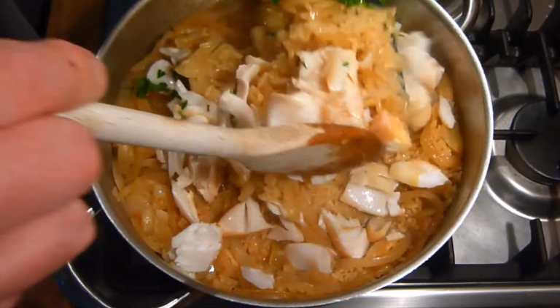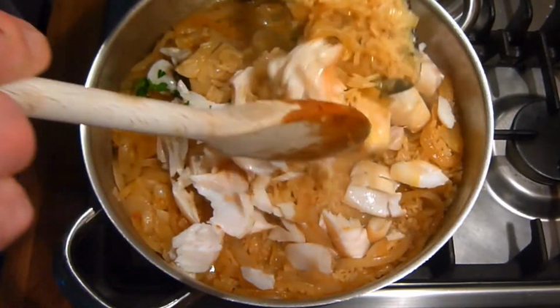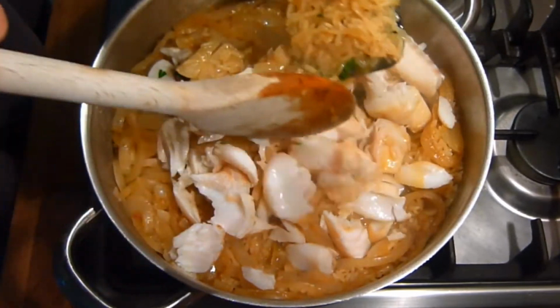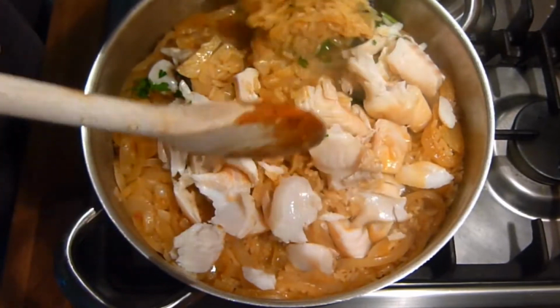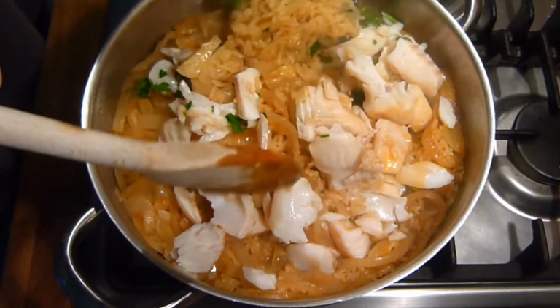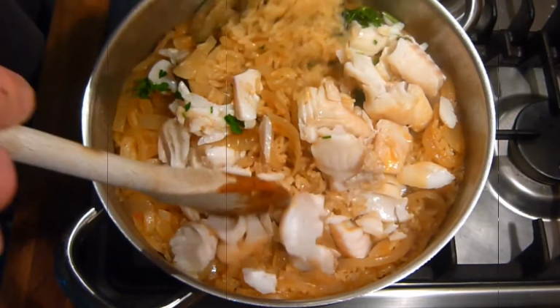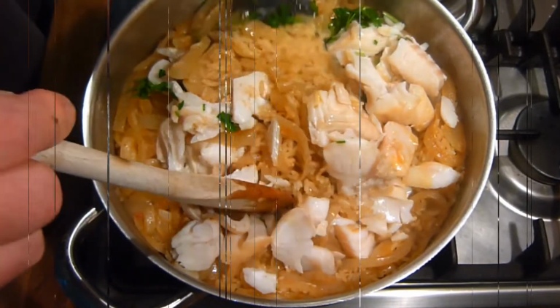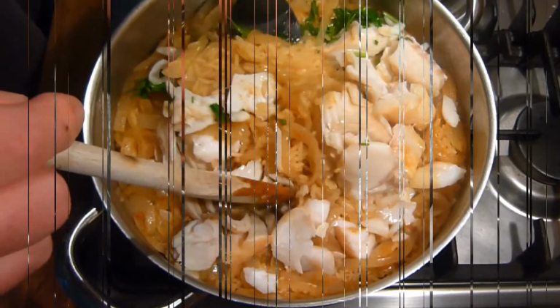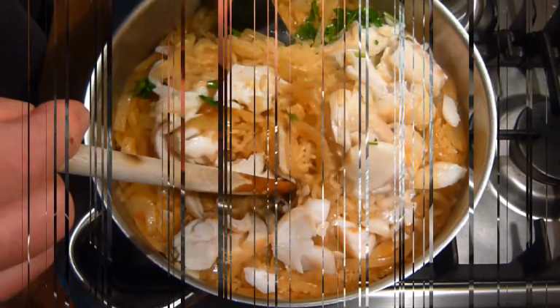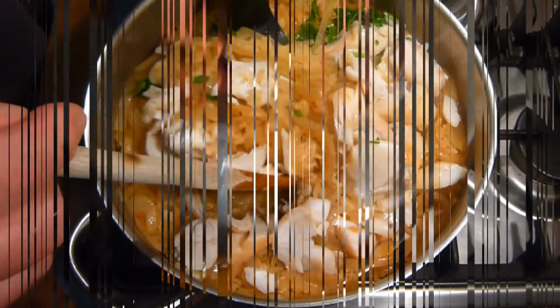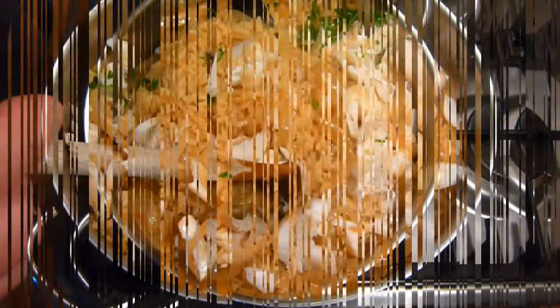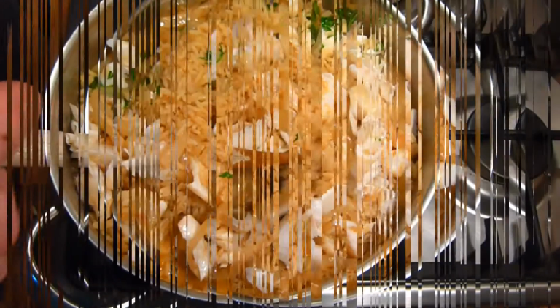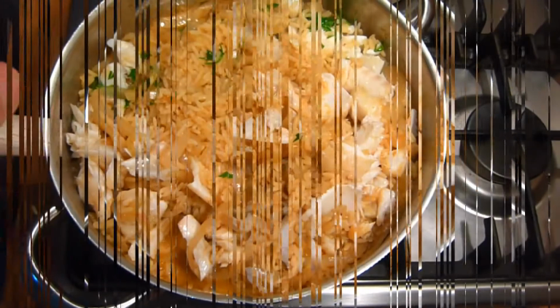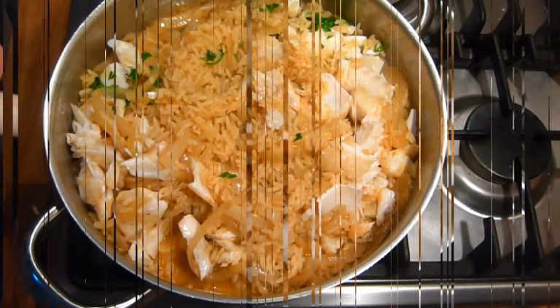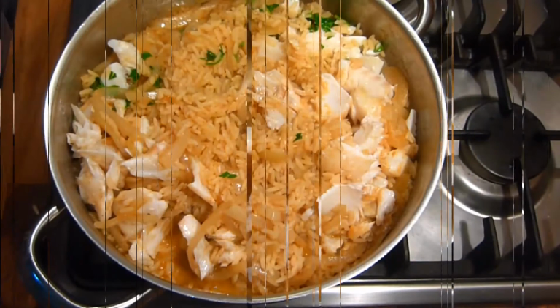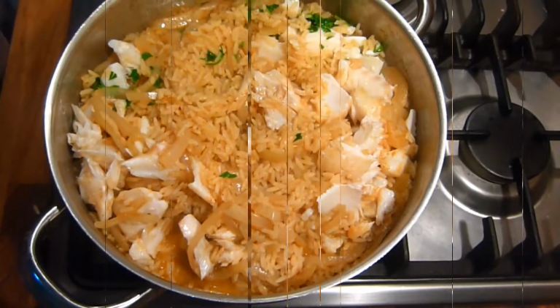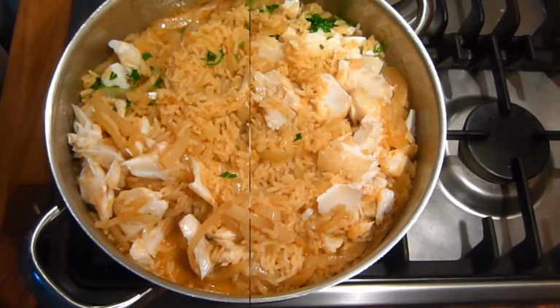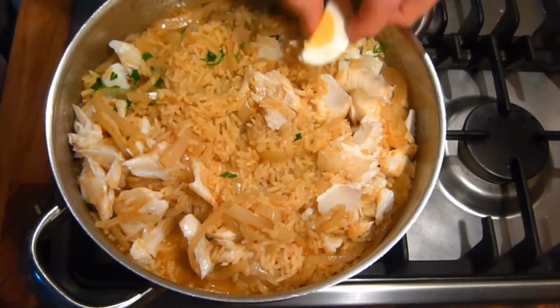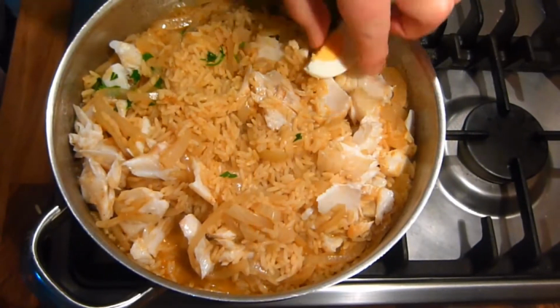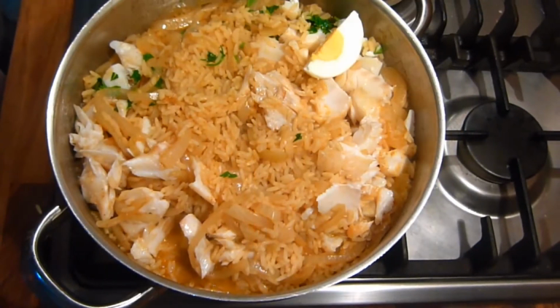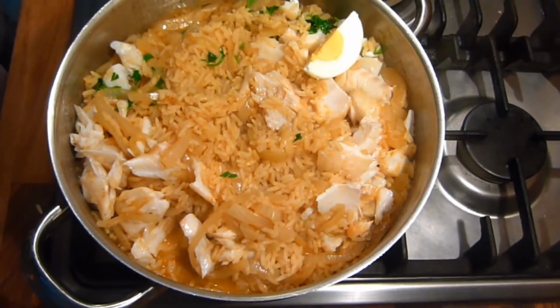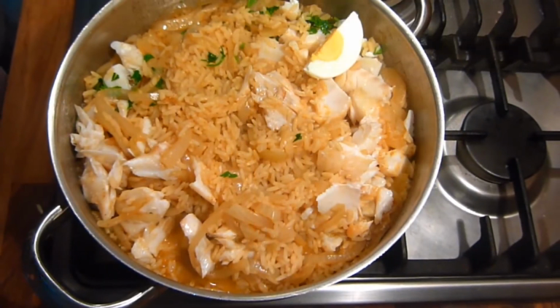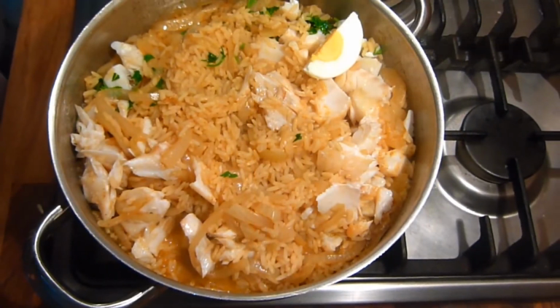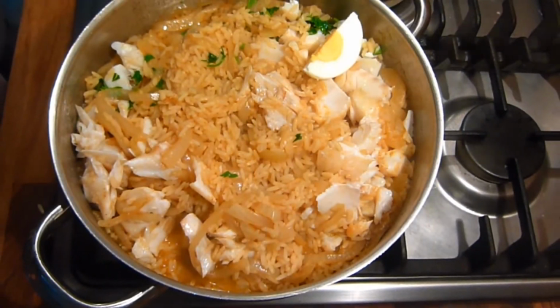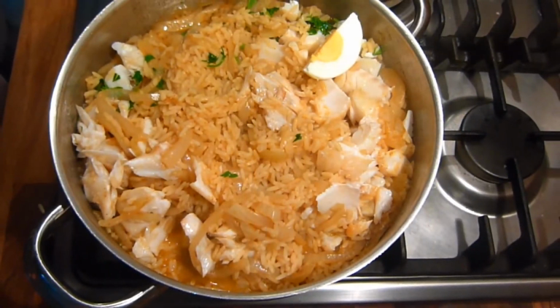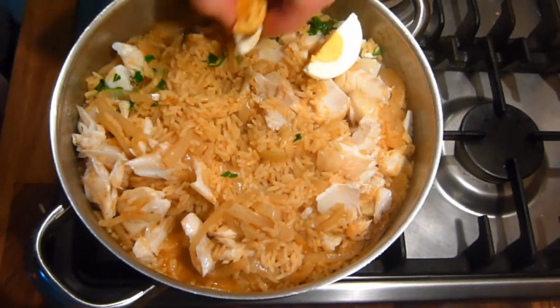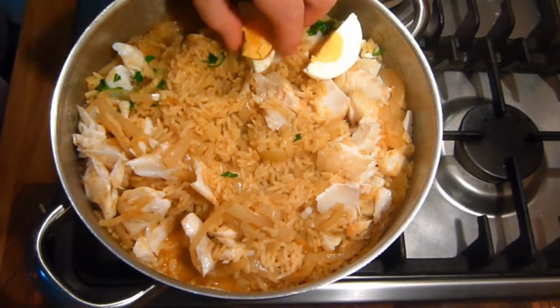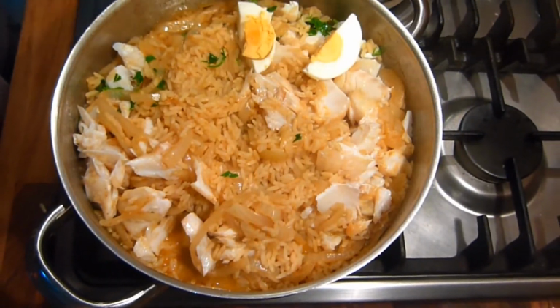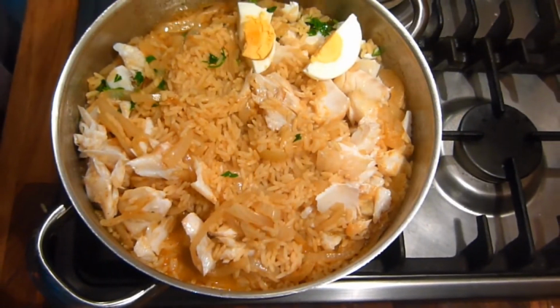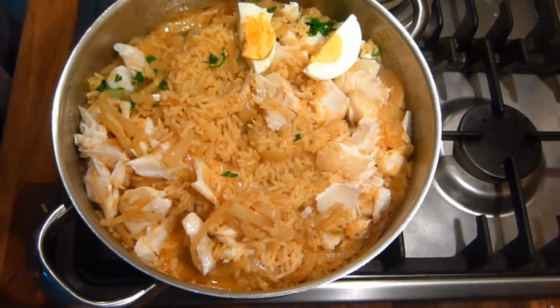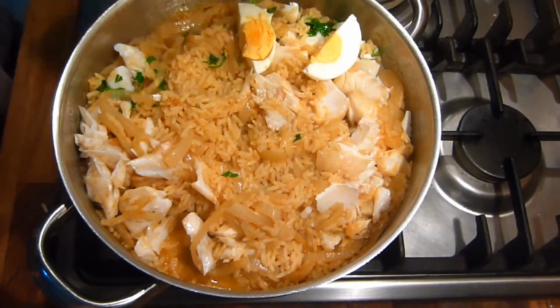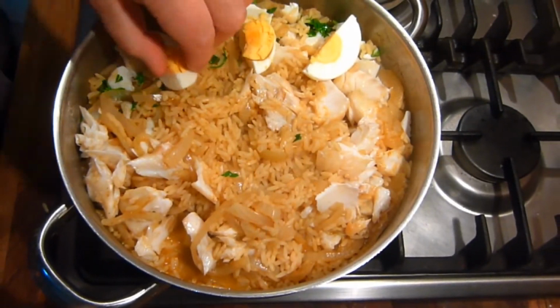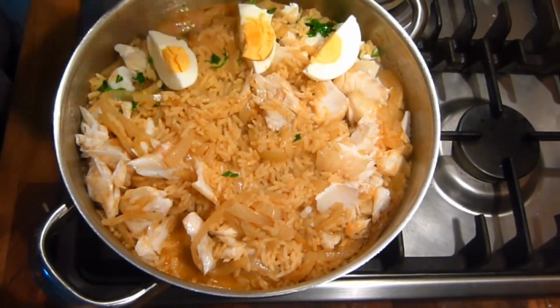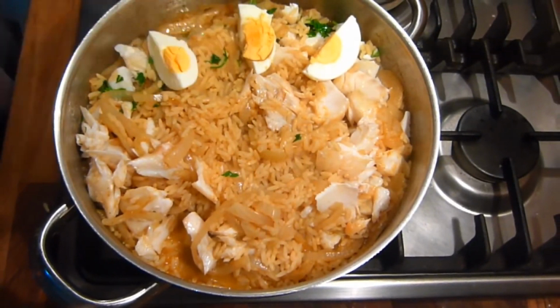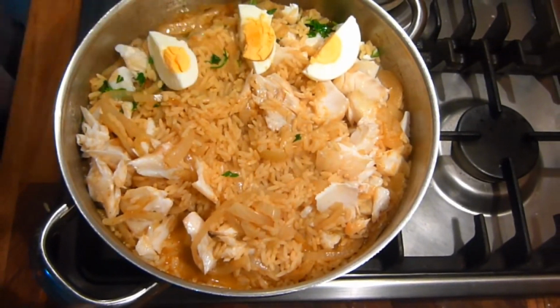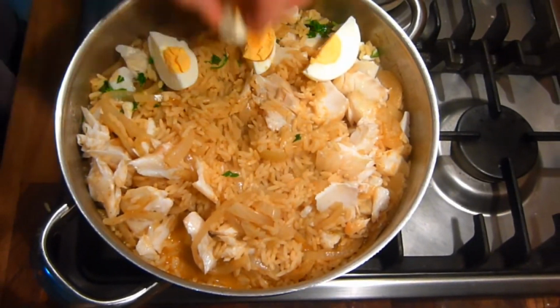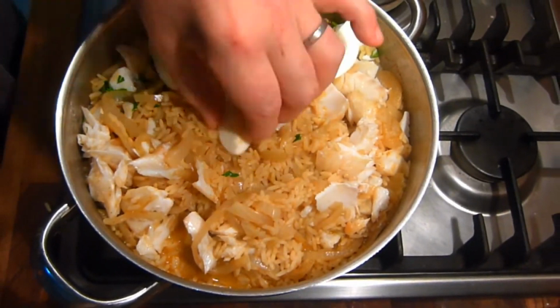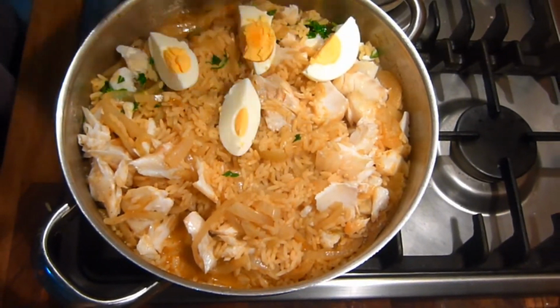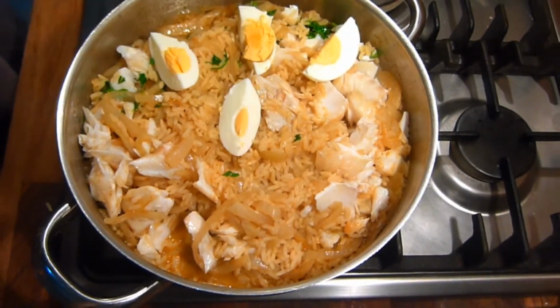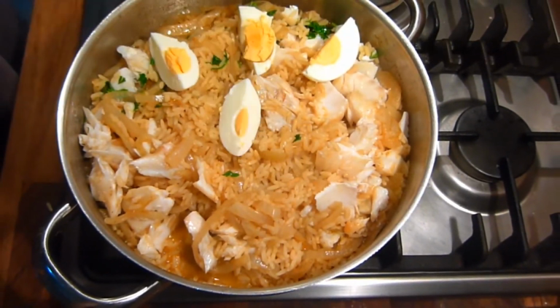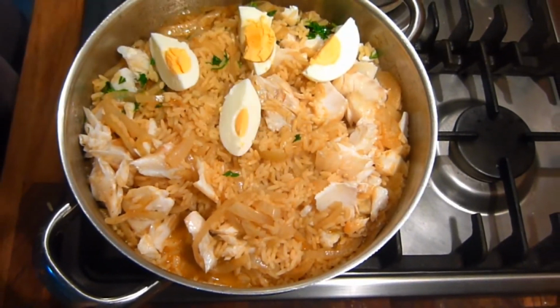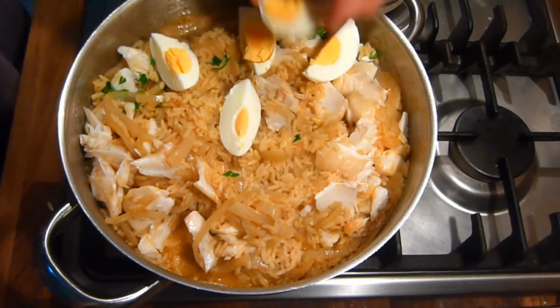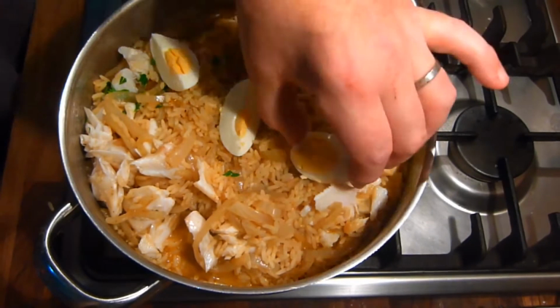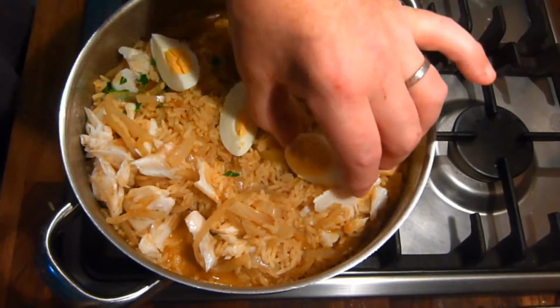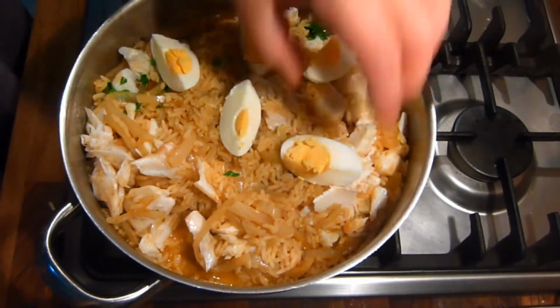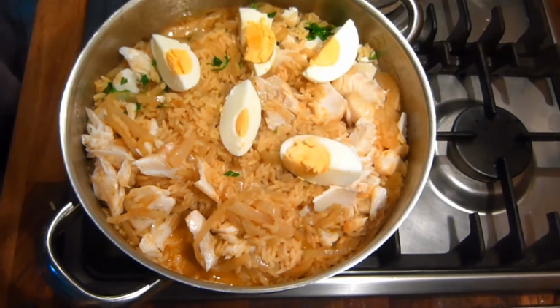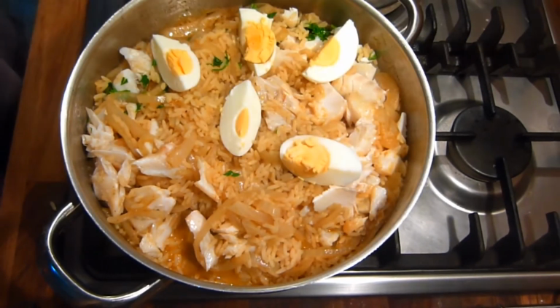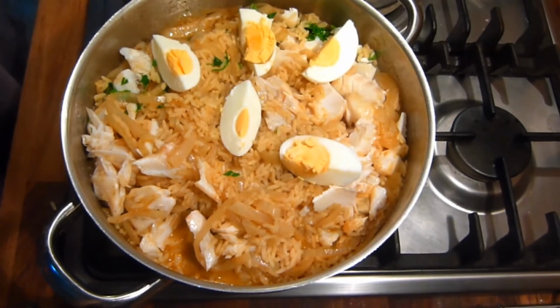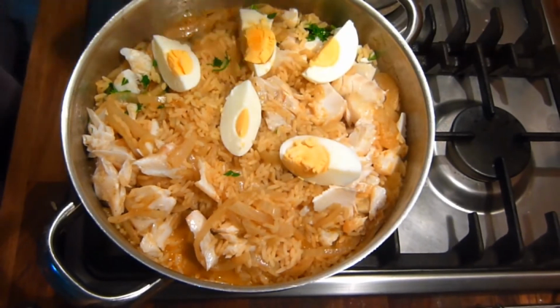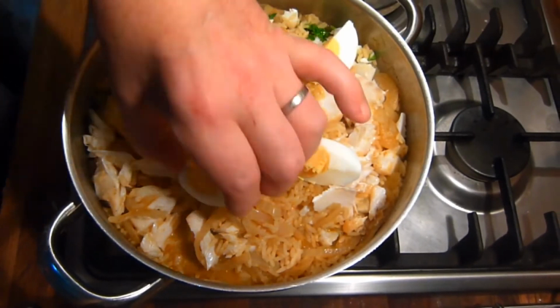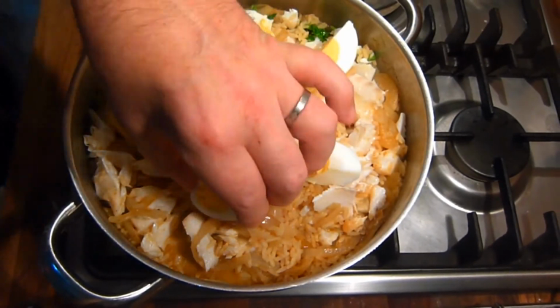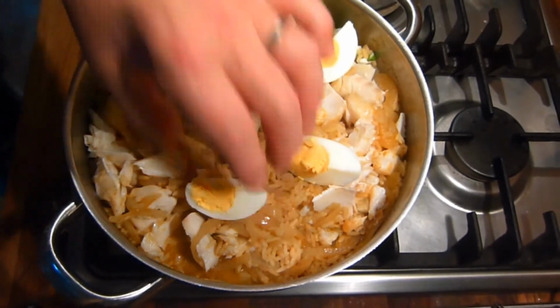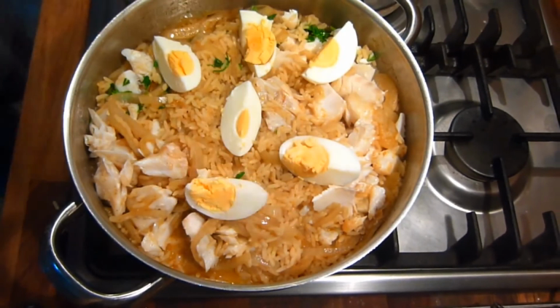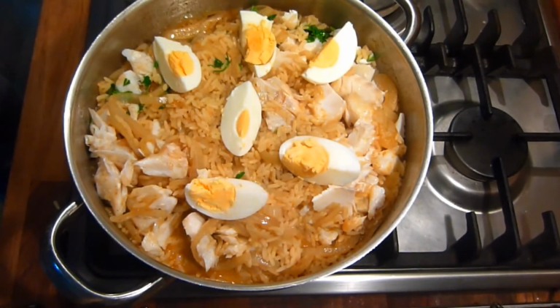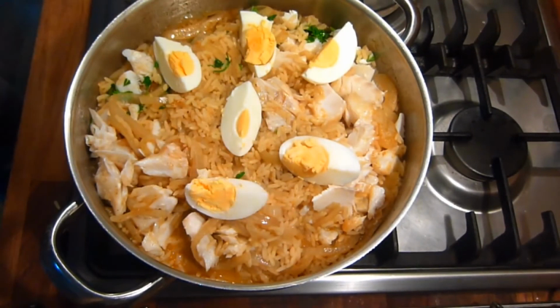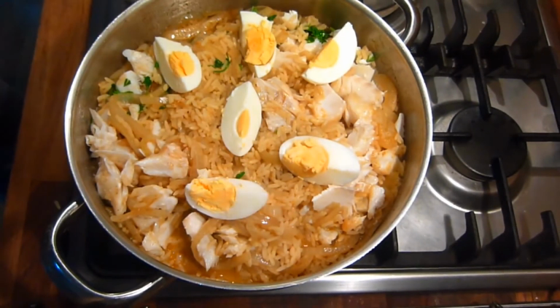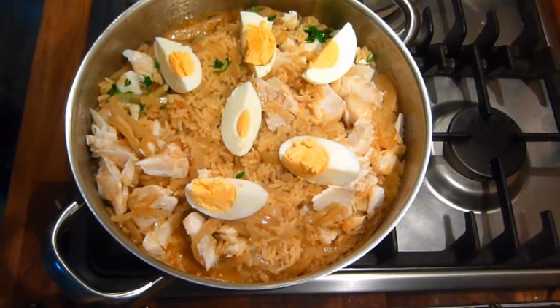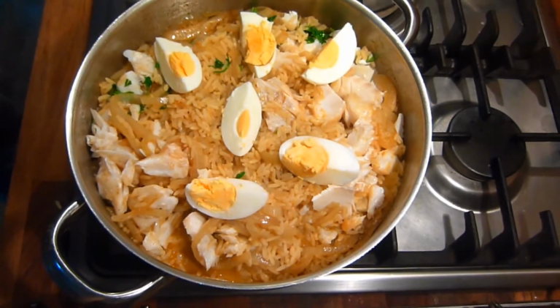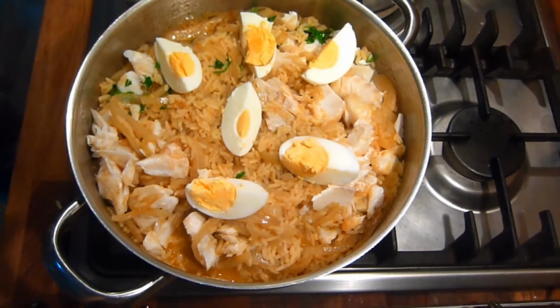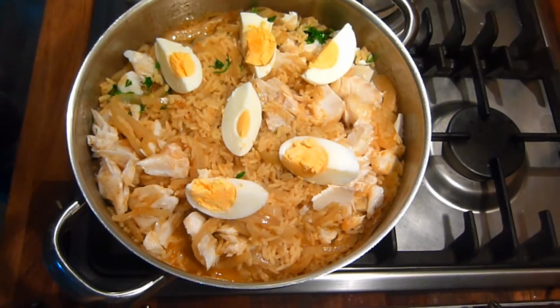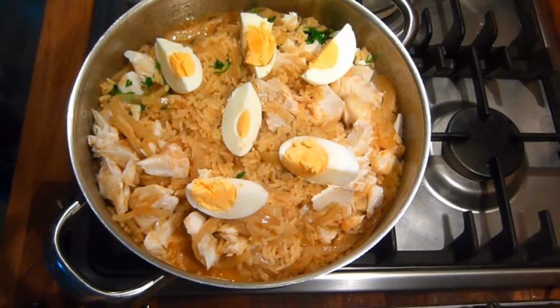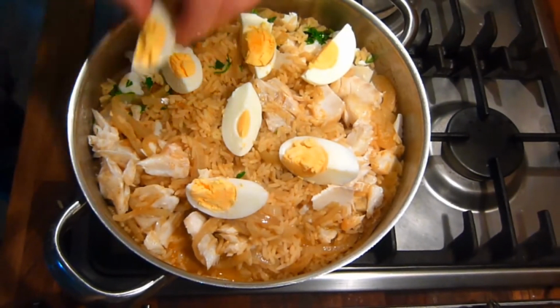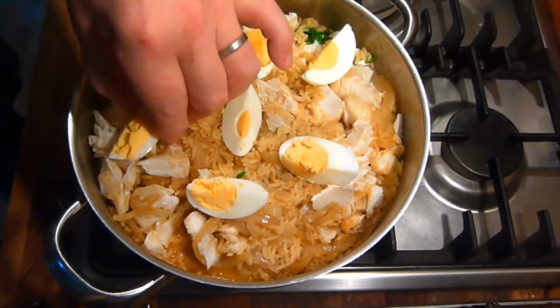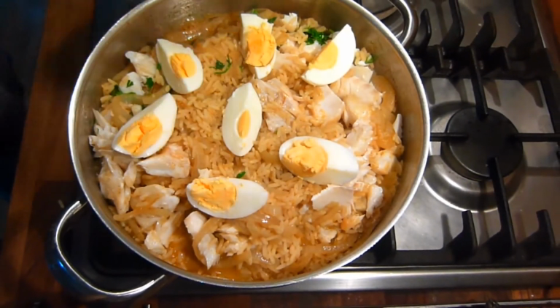Then simply place the cut egg pieces on top, put the lid on the pan, turn the heat off and allow it to stand for another five minutes.